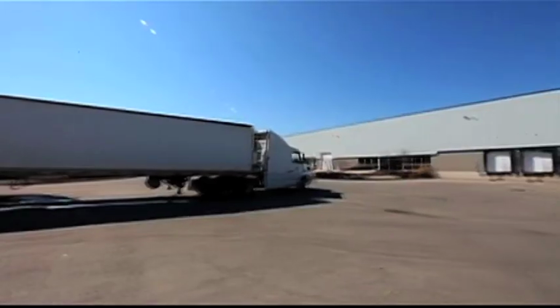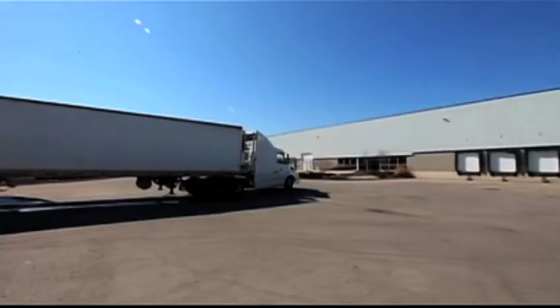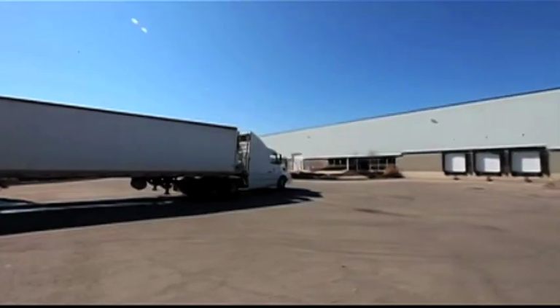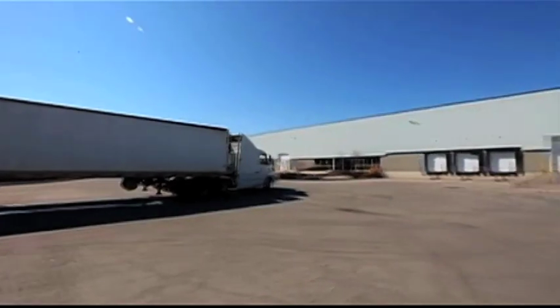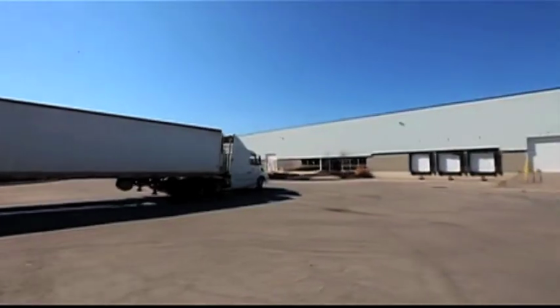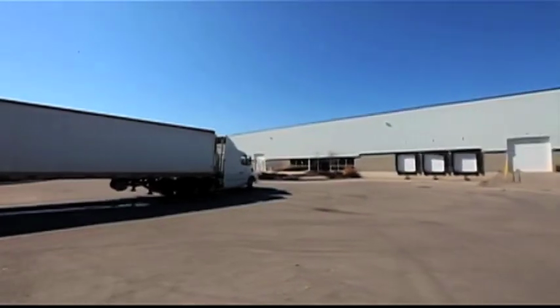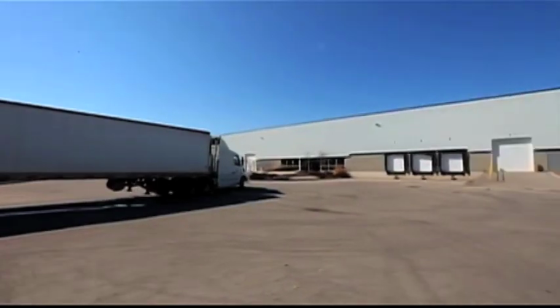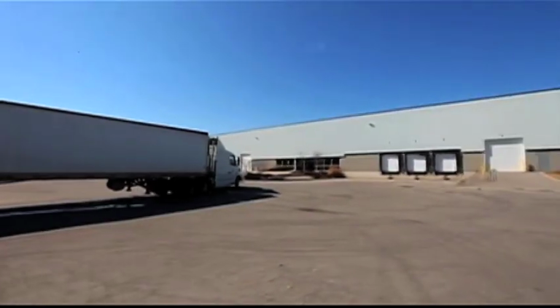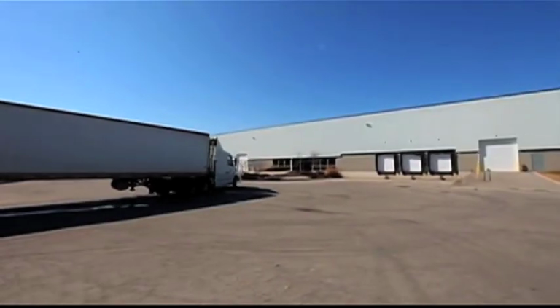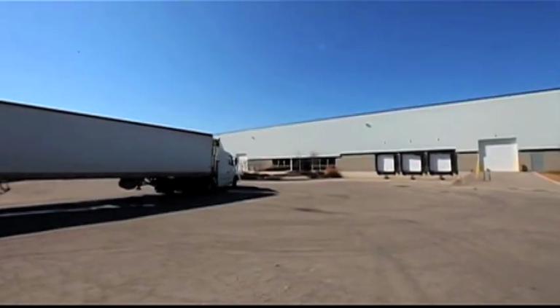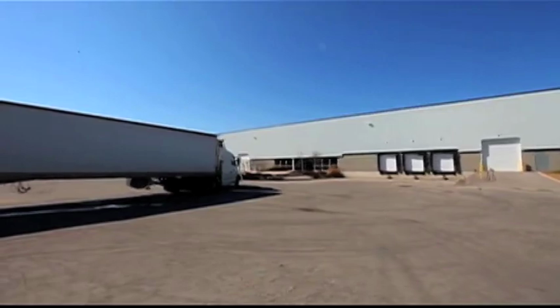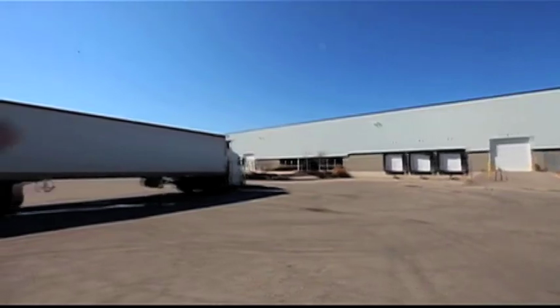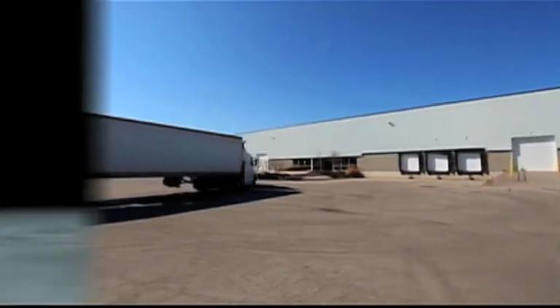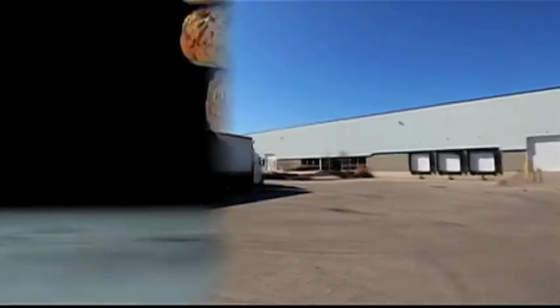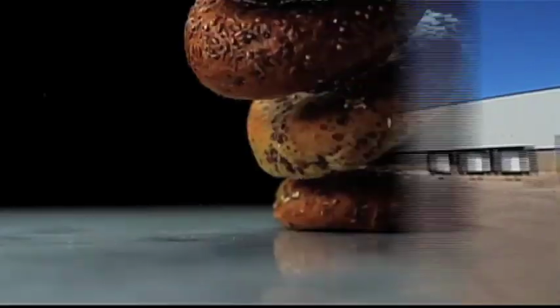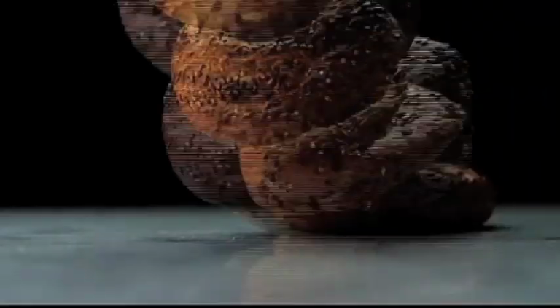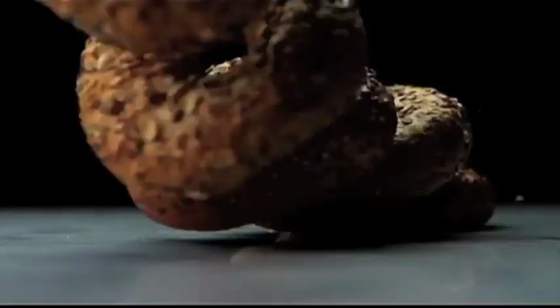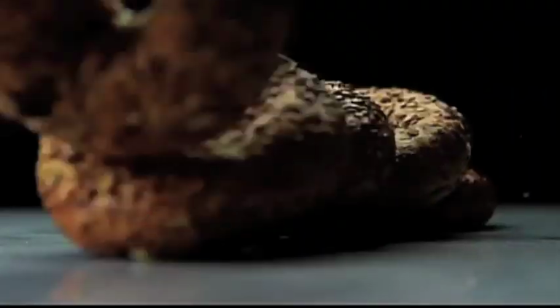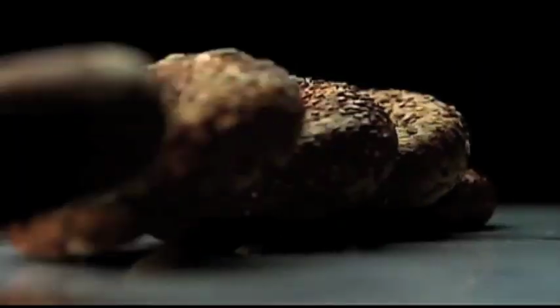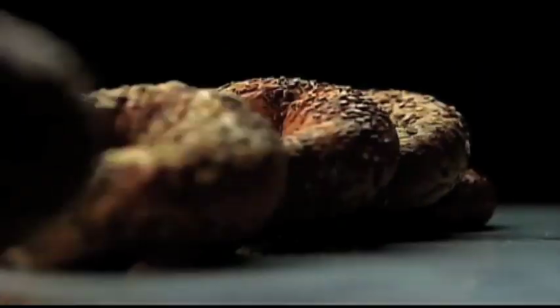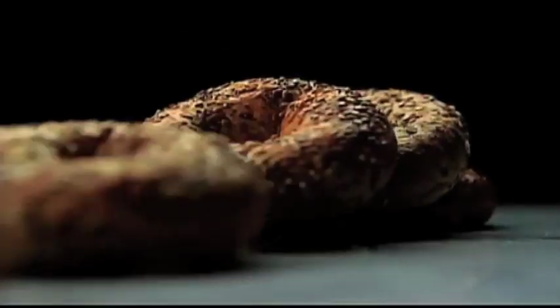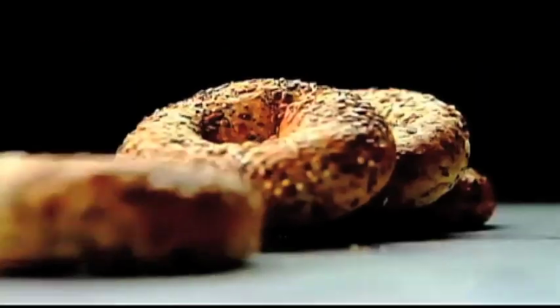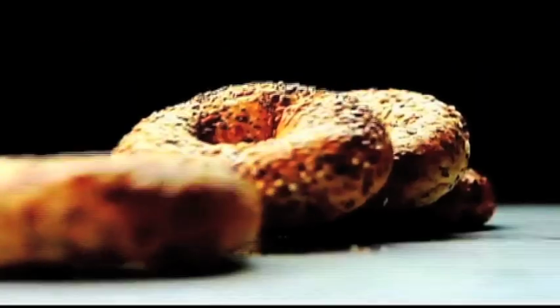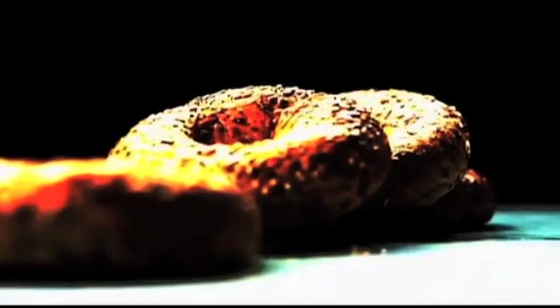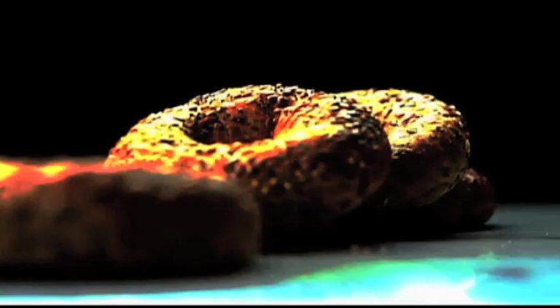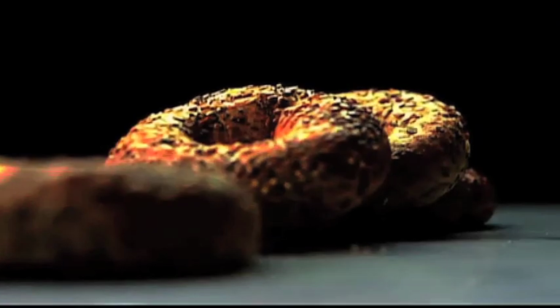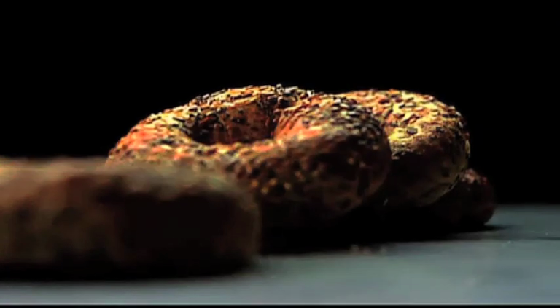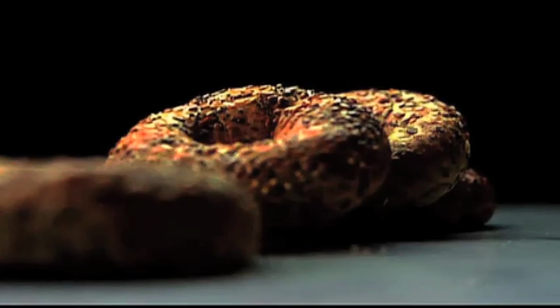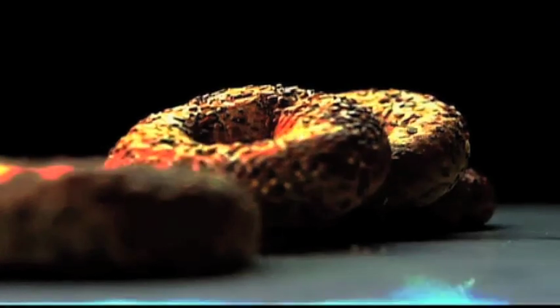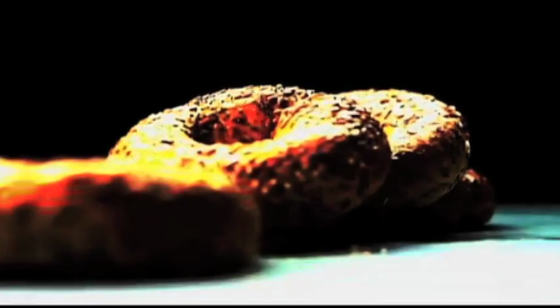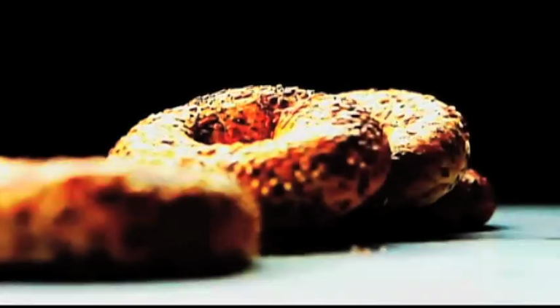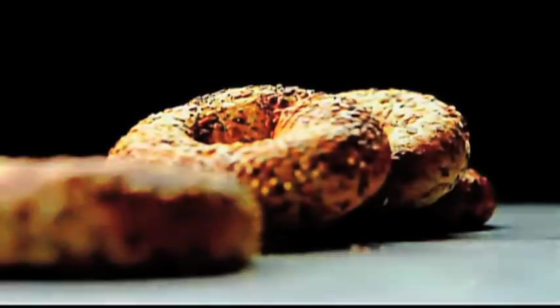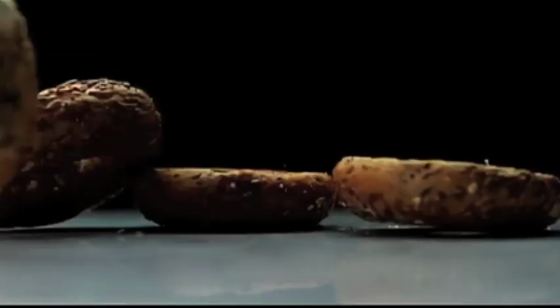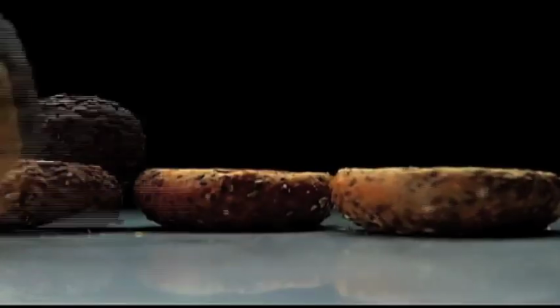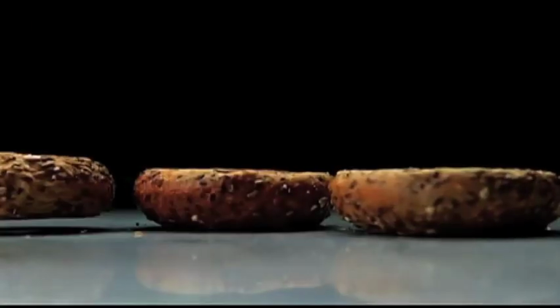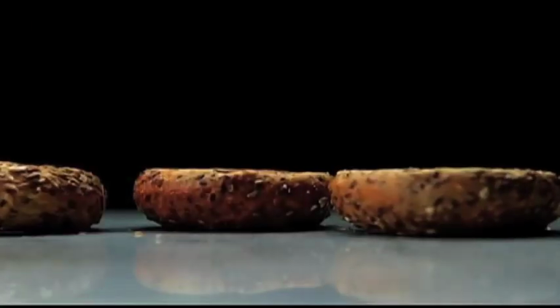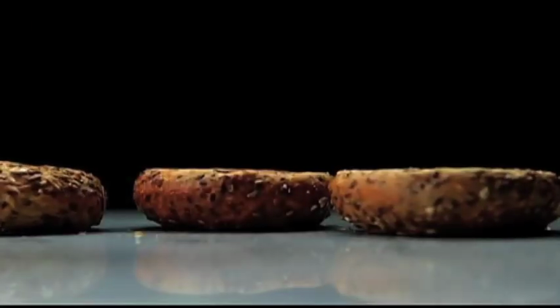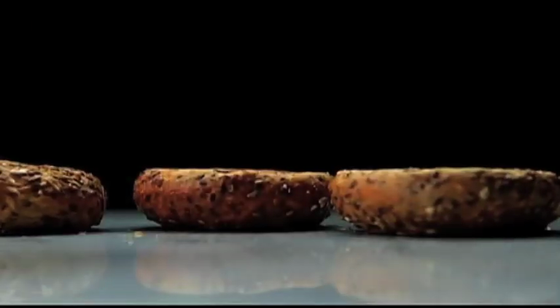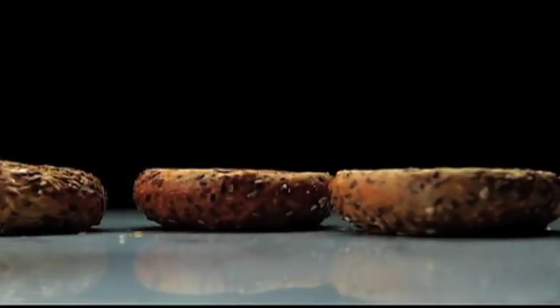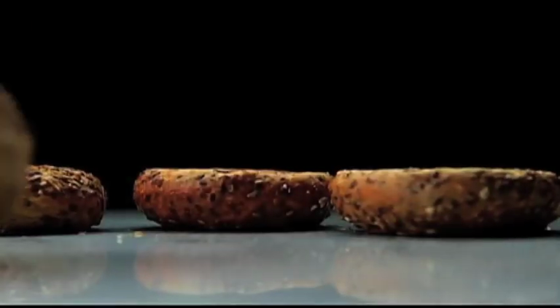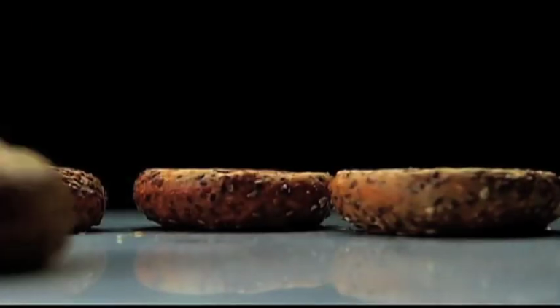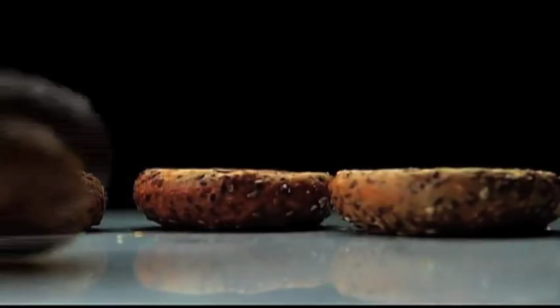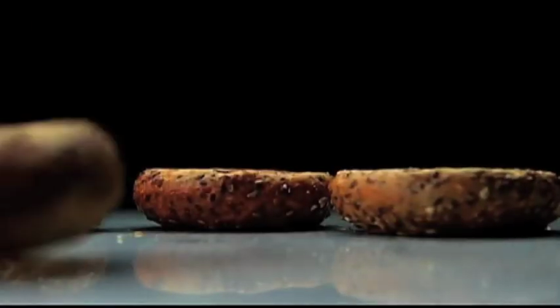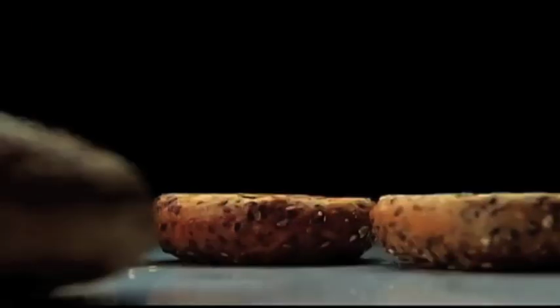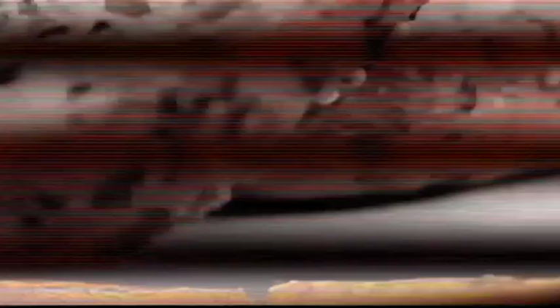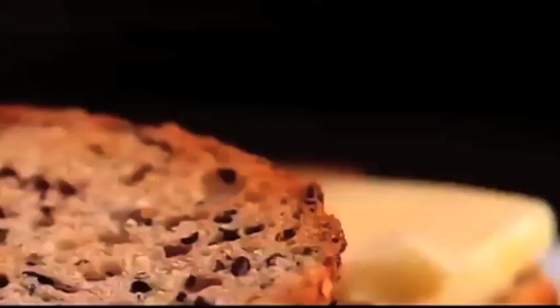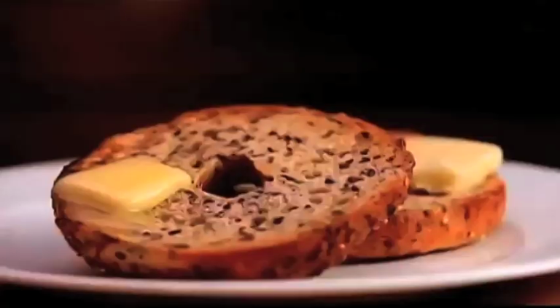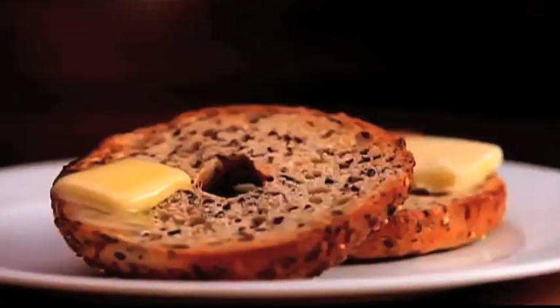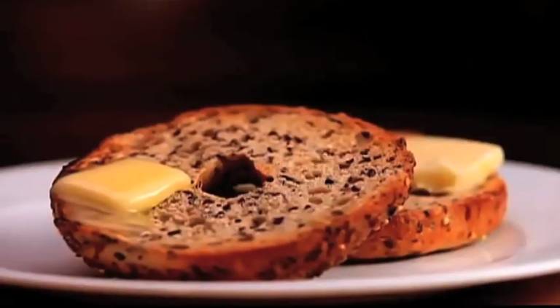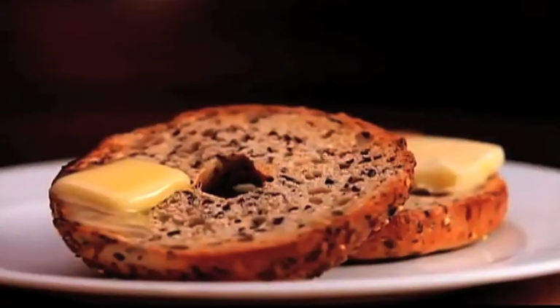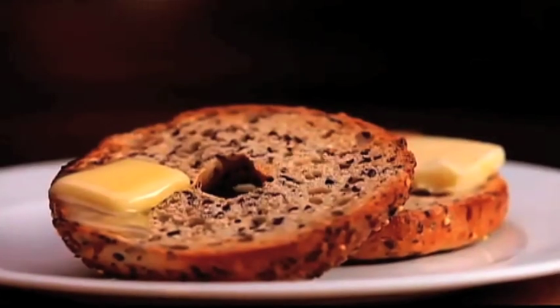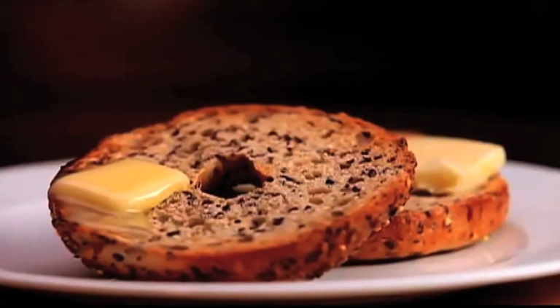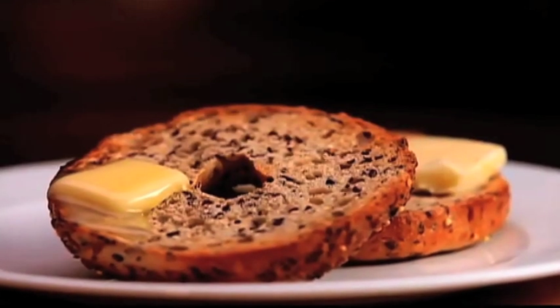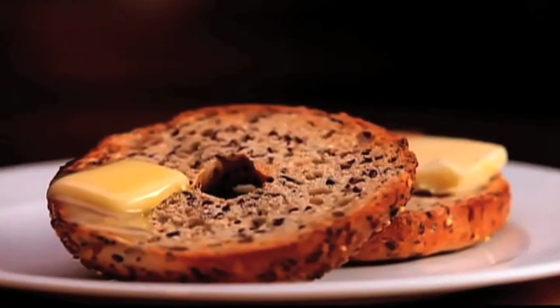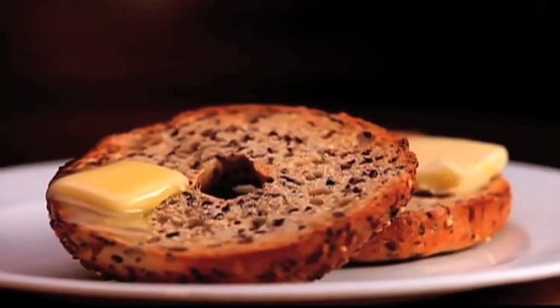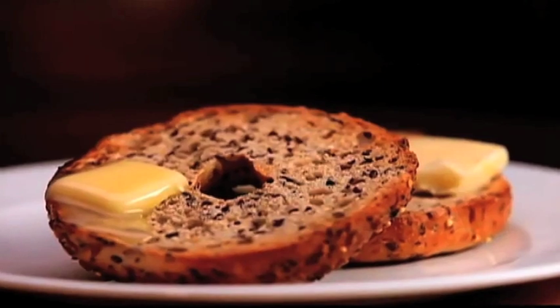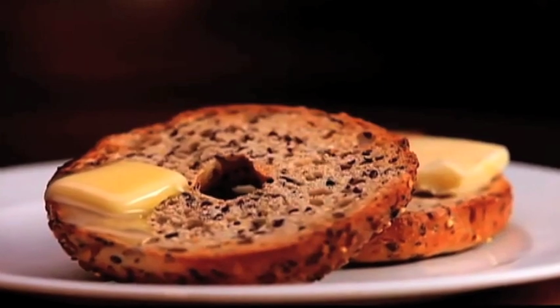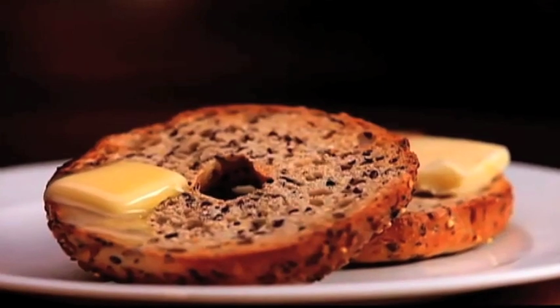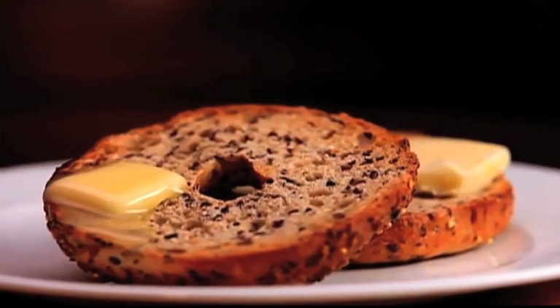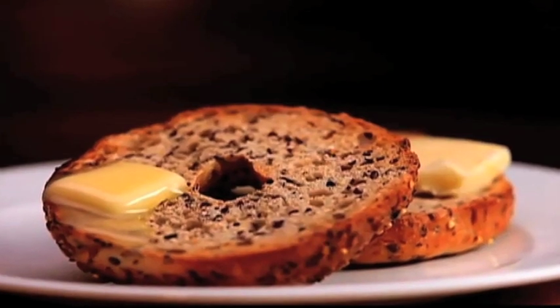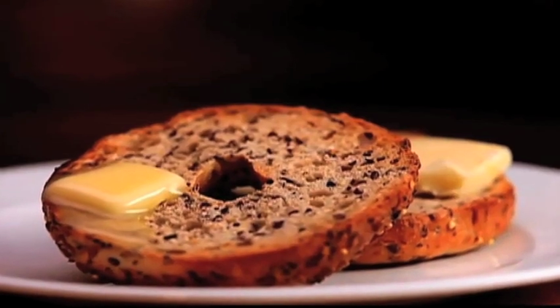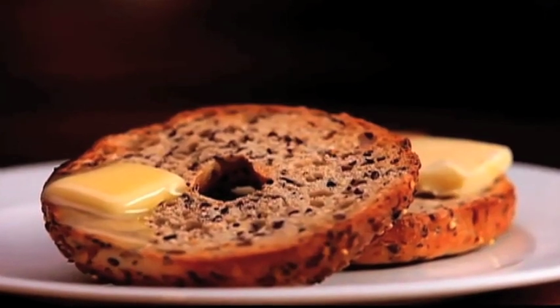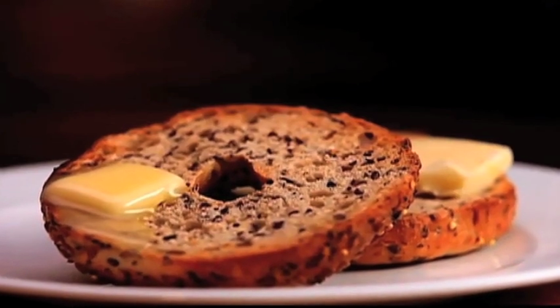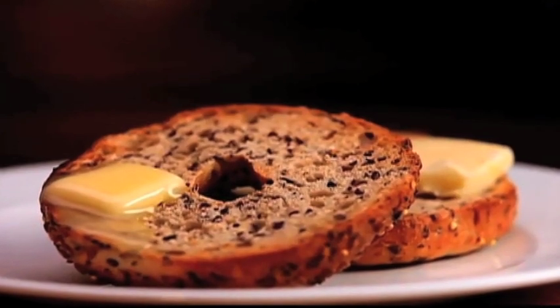We may never know where and when the bagel originated, but today these bagels make a versatile bite, whatever the filling.